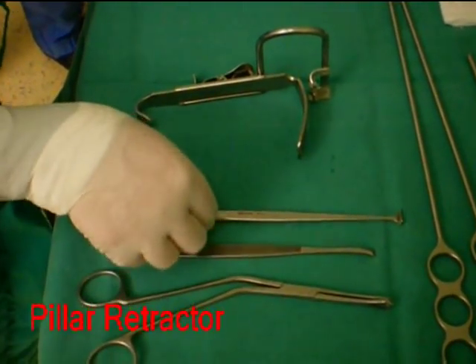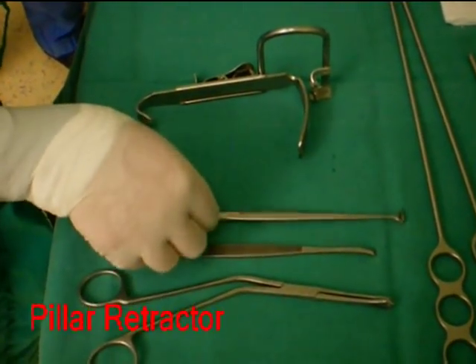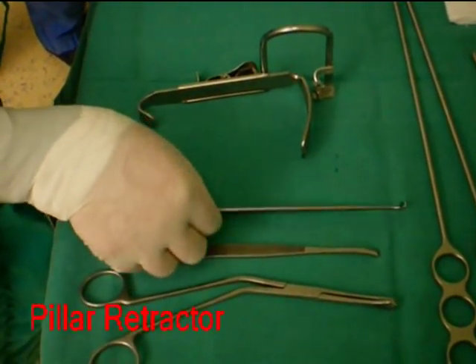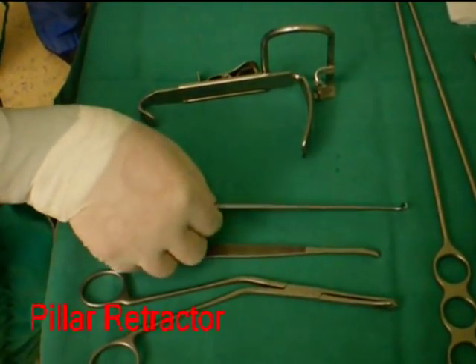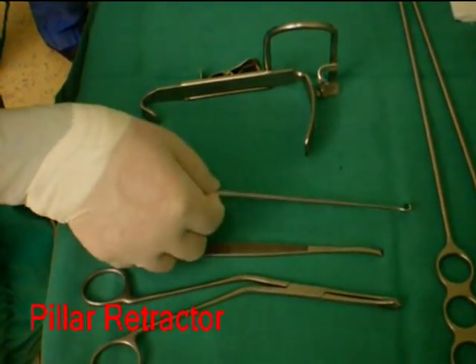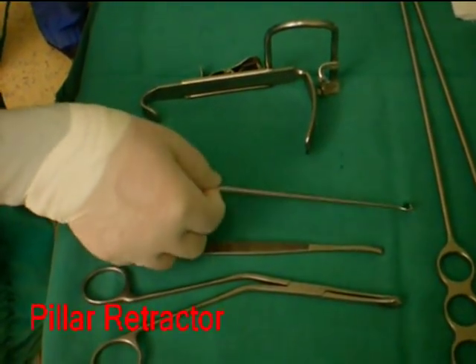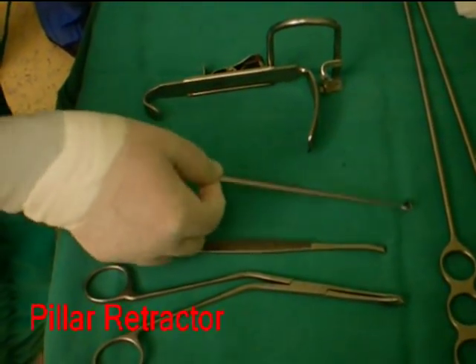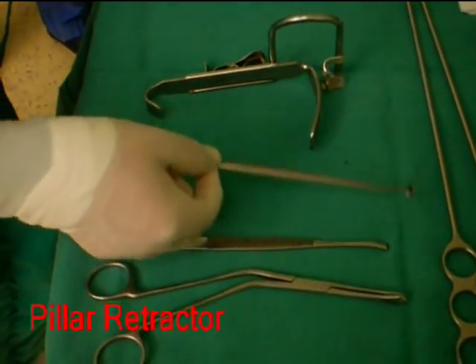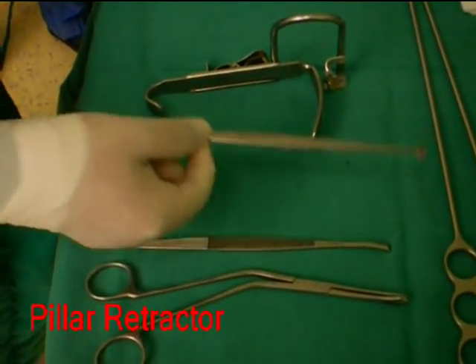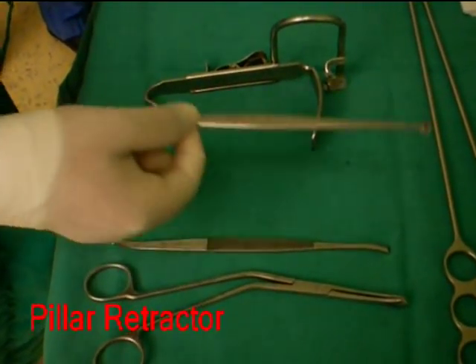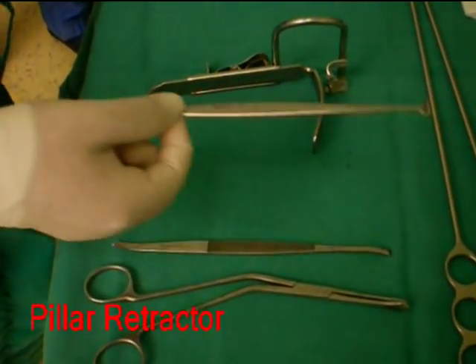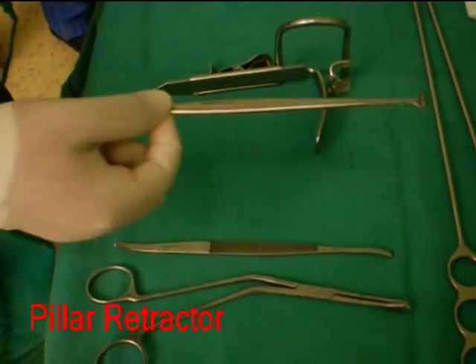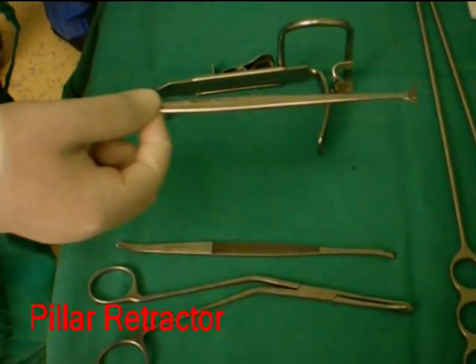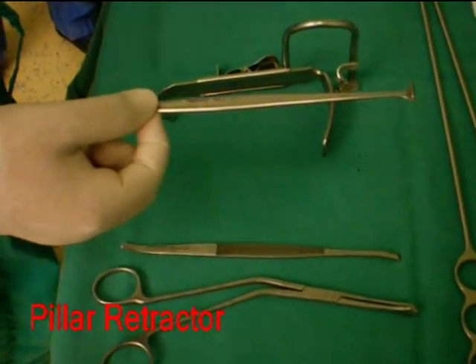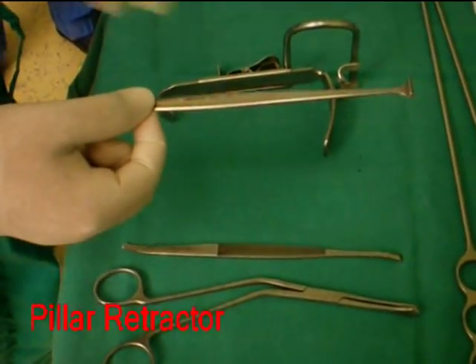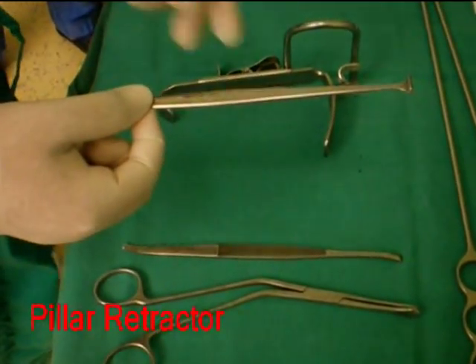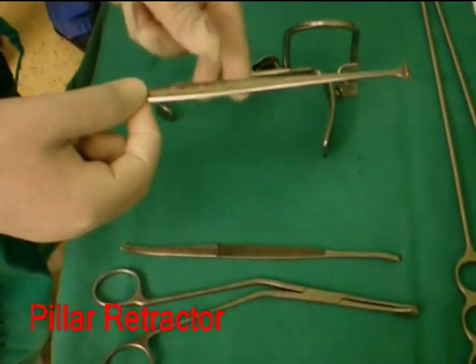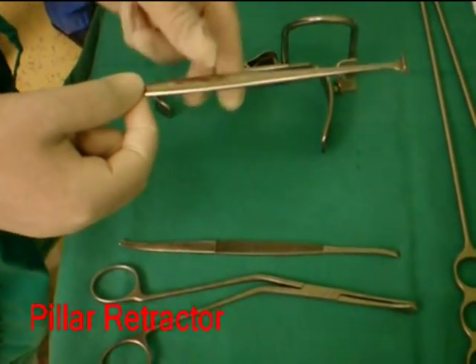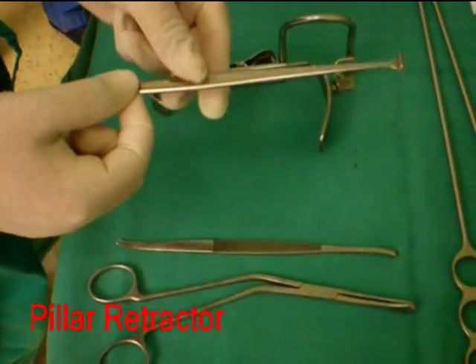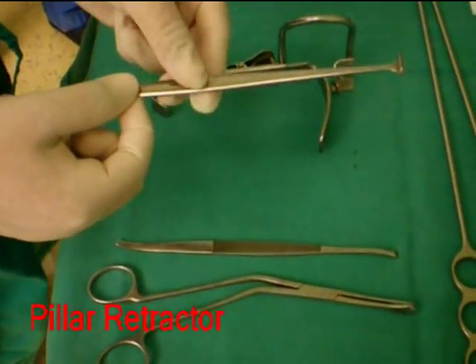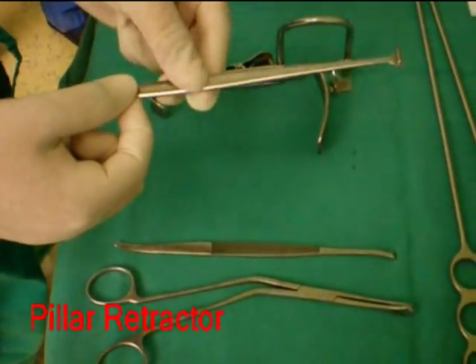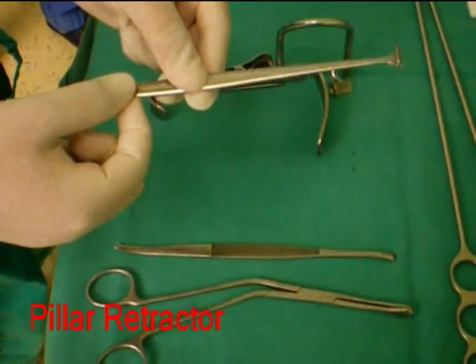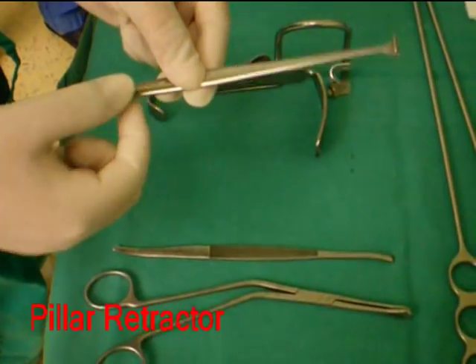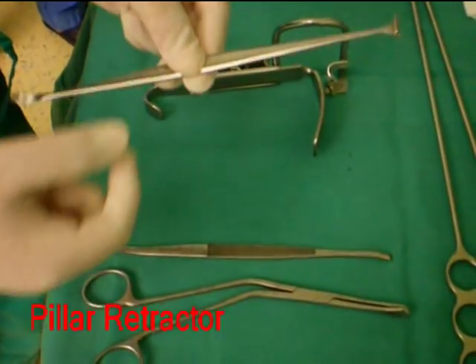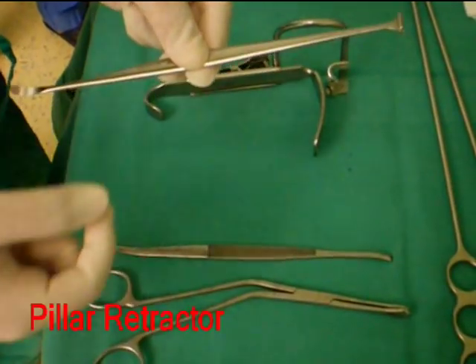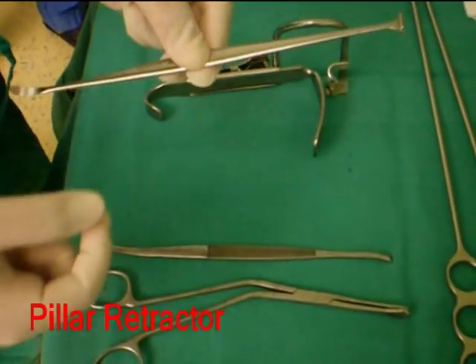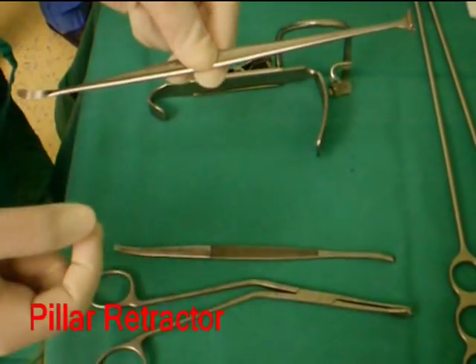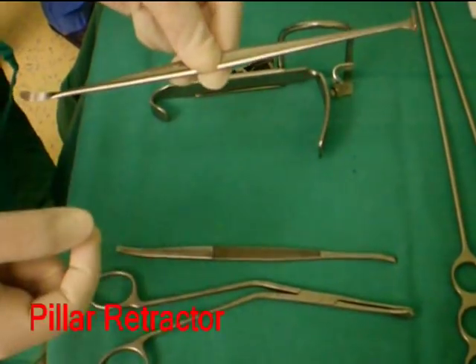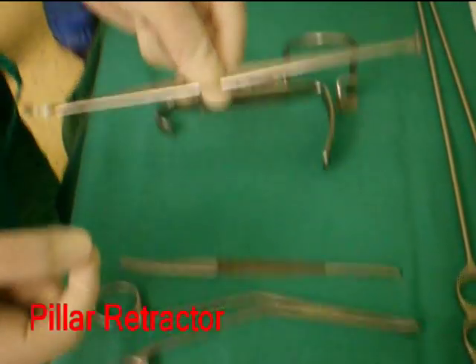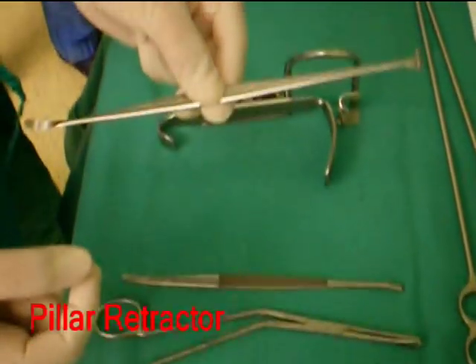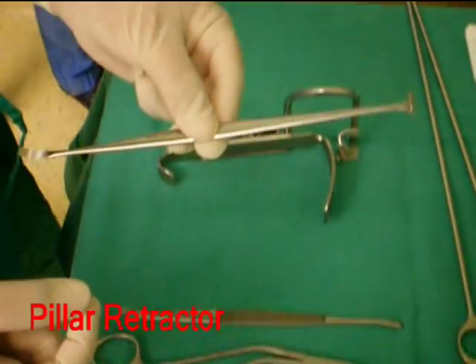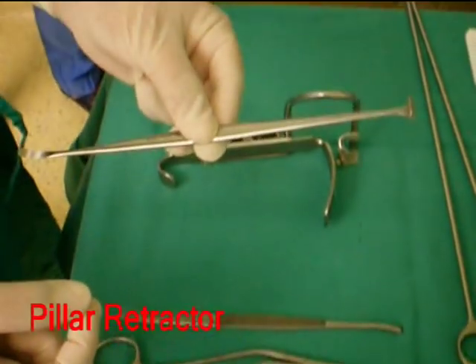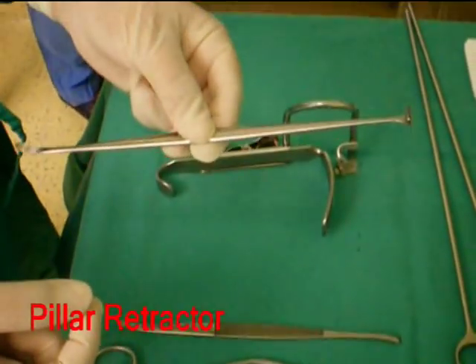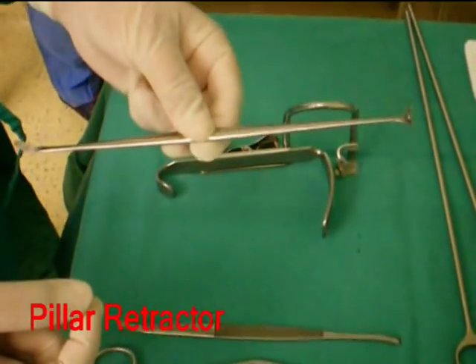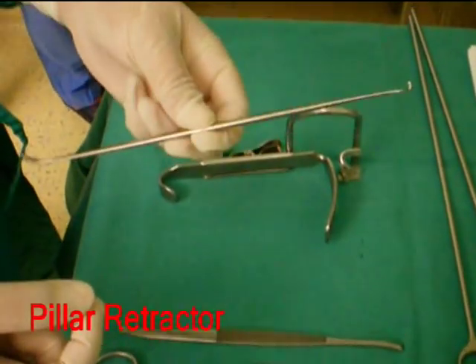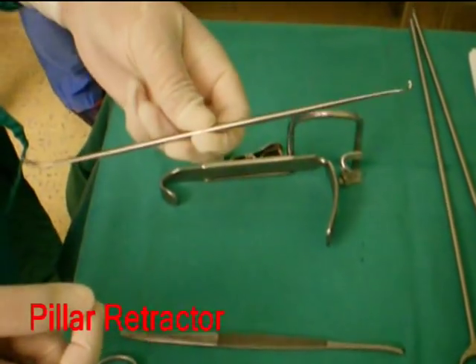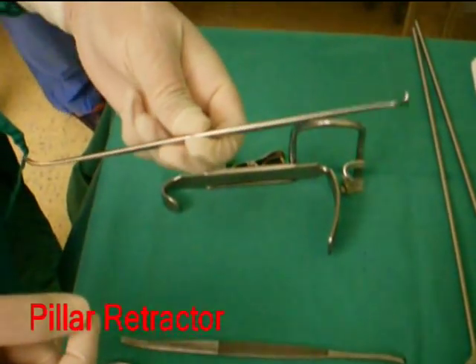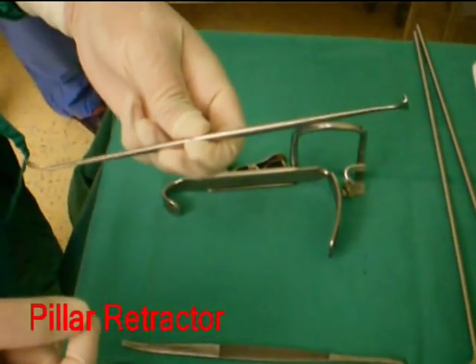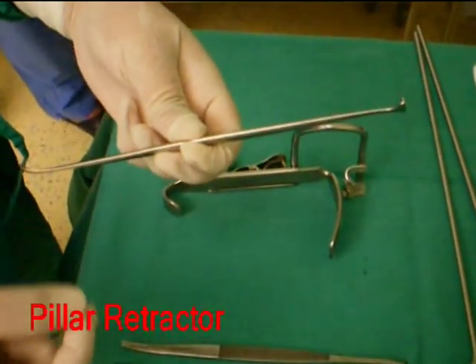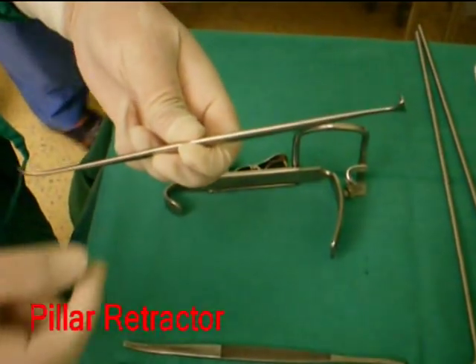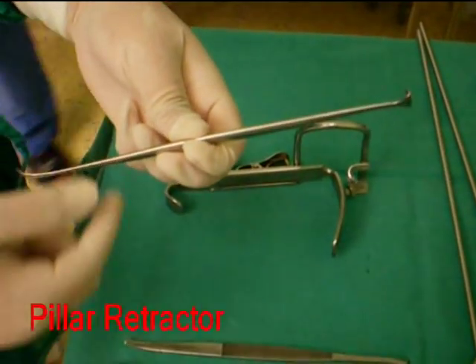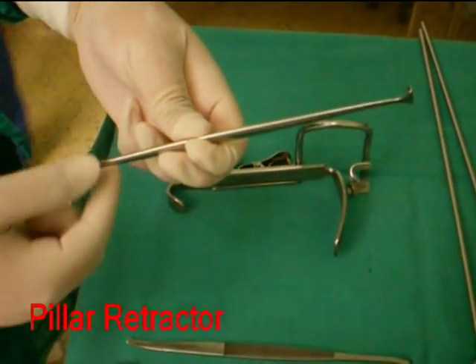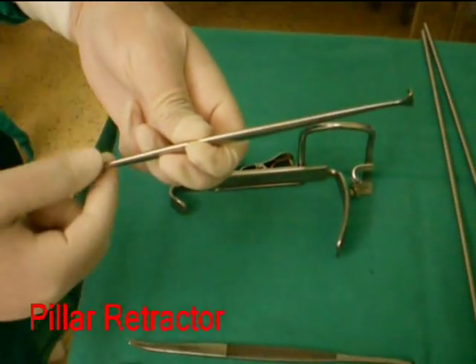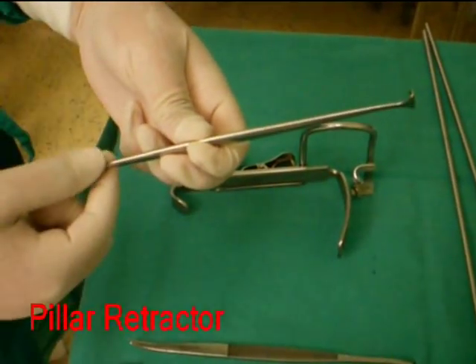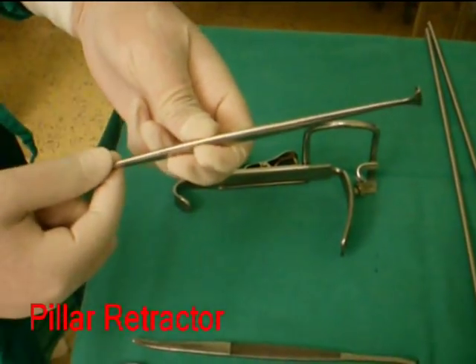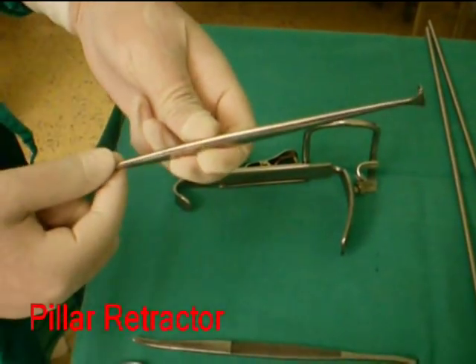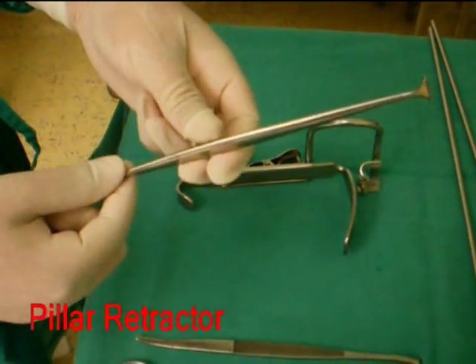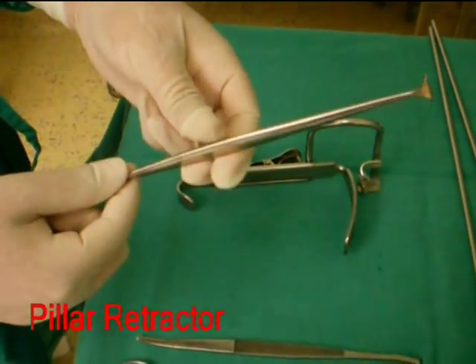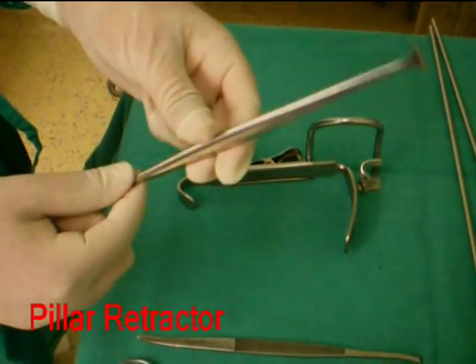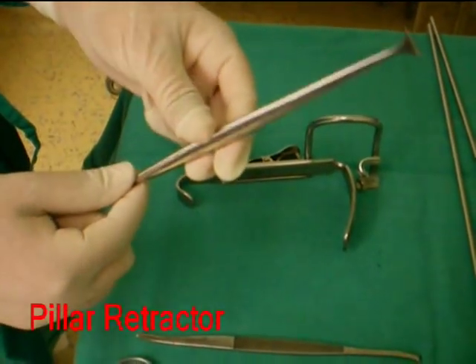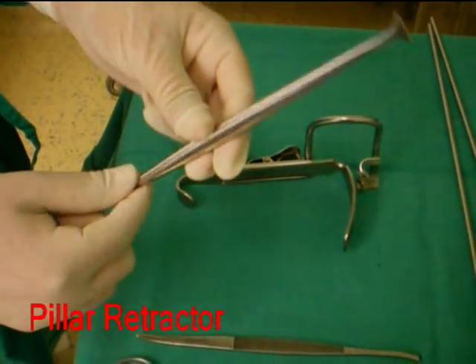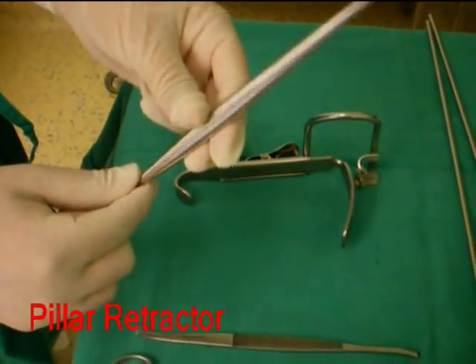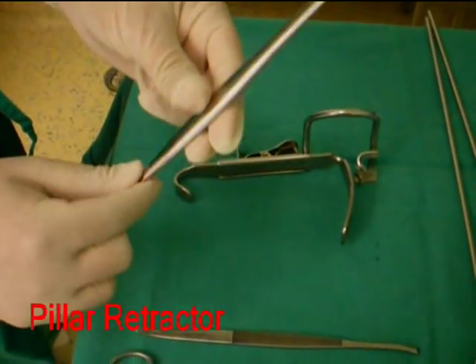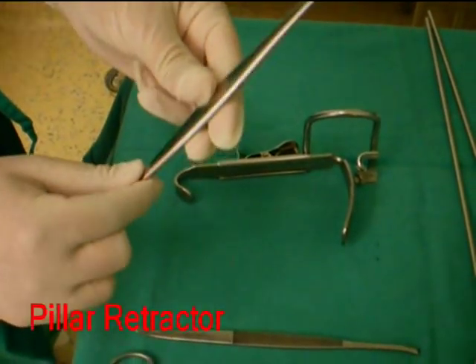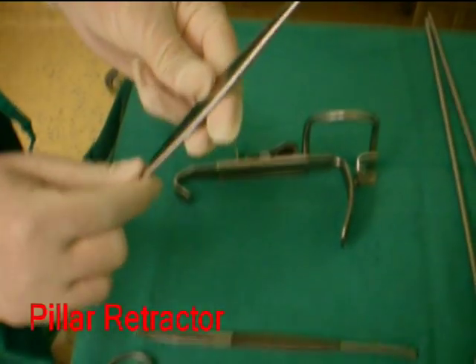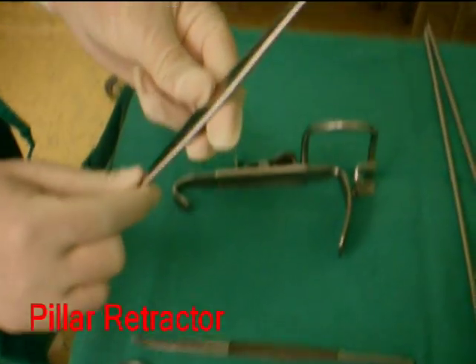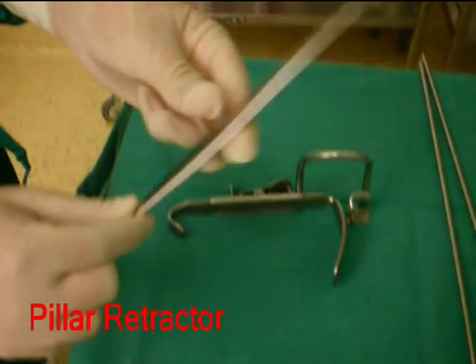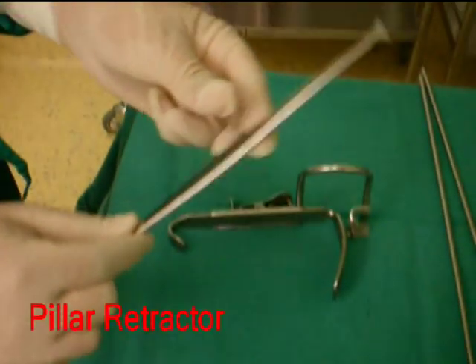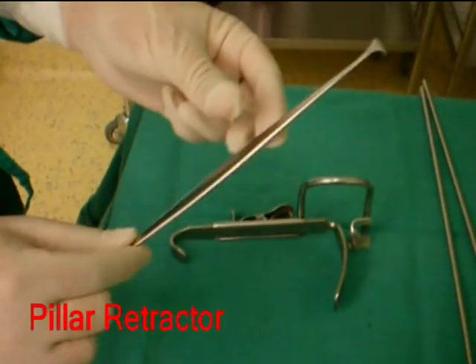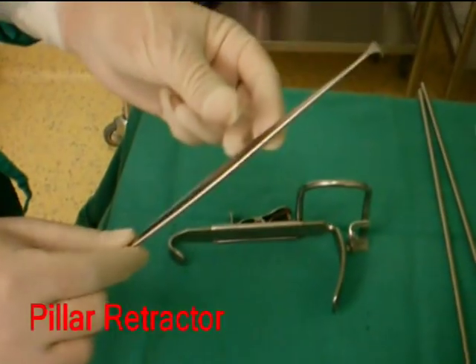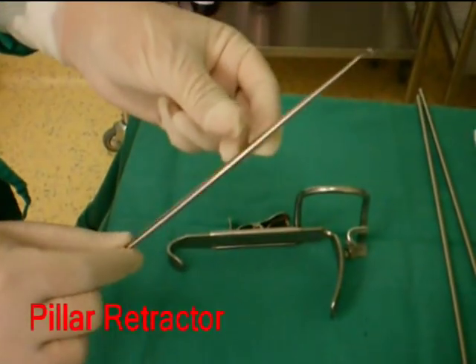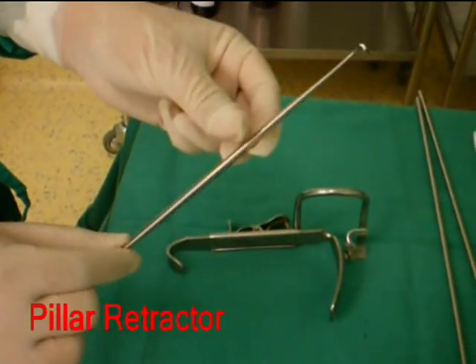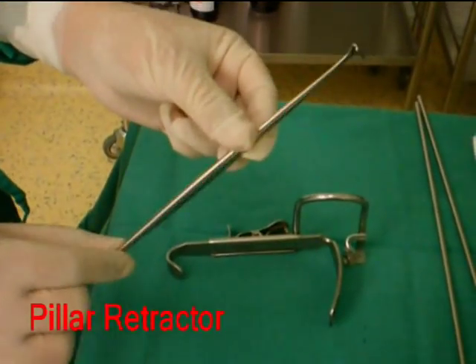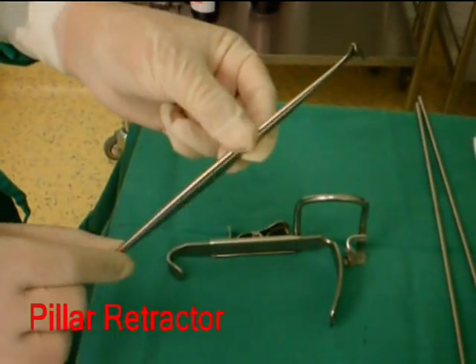A pillar retractor is used to retract the anterior pillar, mainly when securing hemostasis.